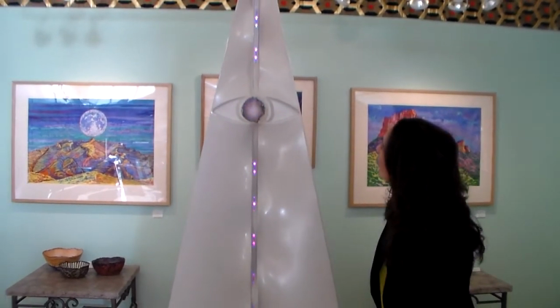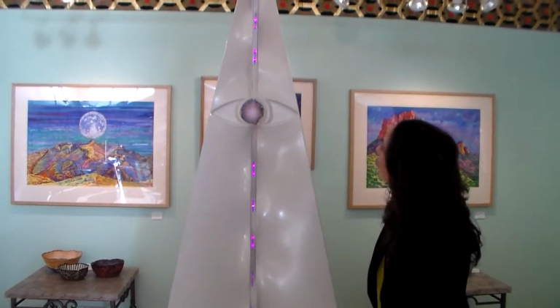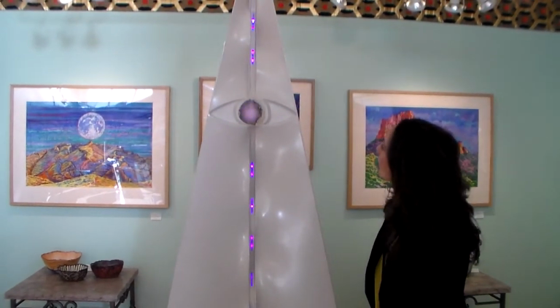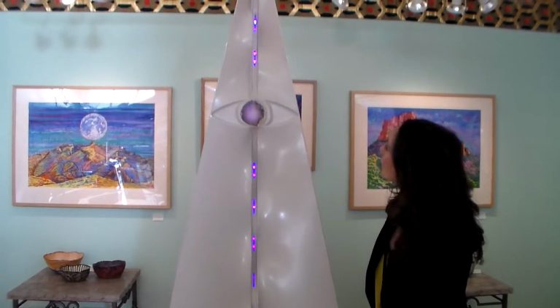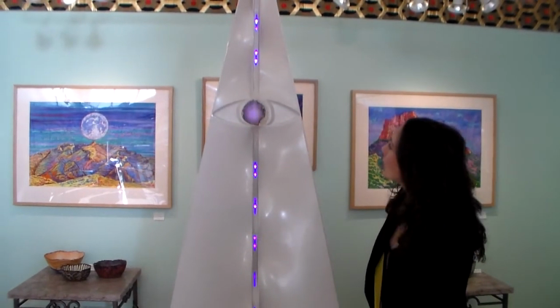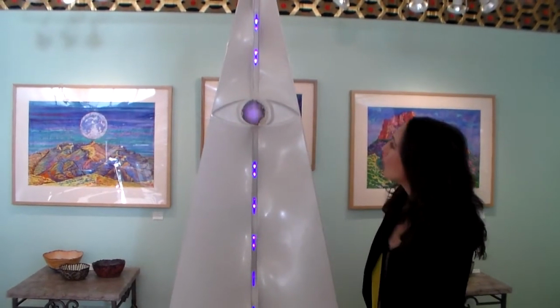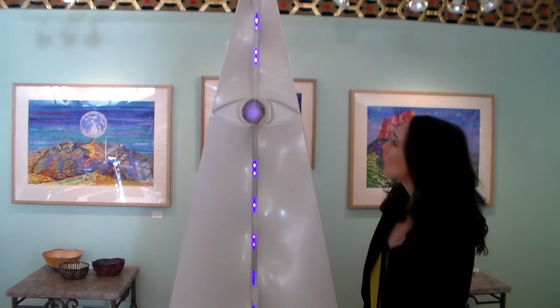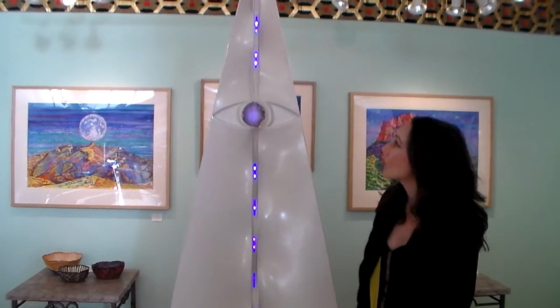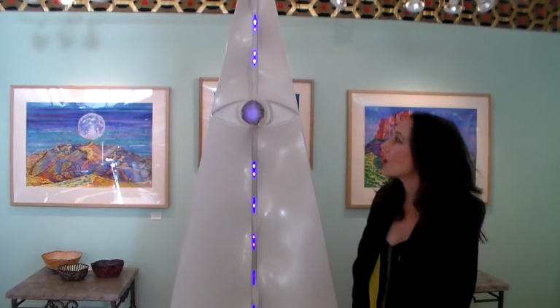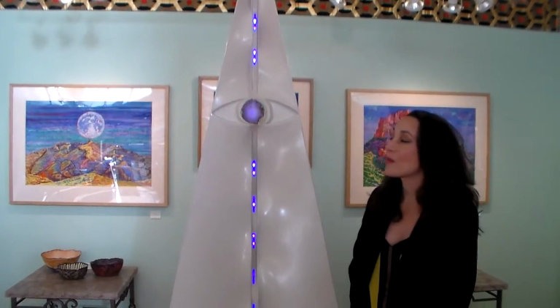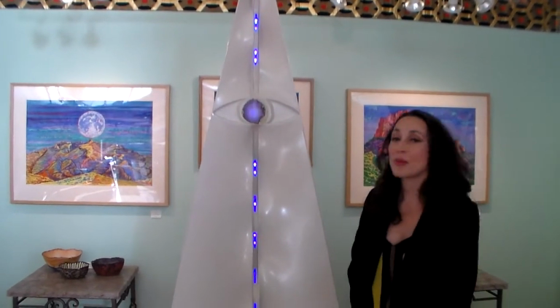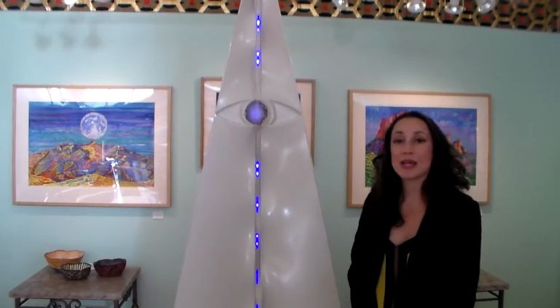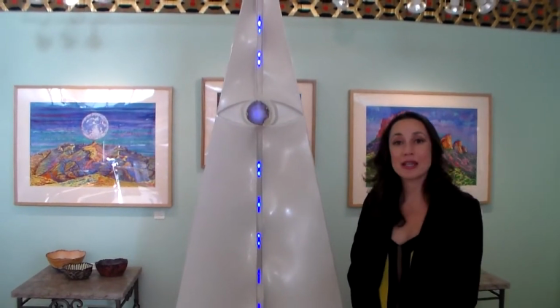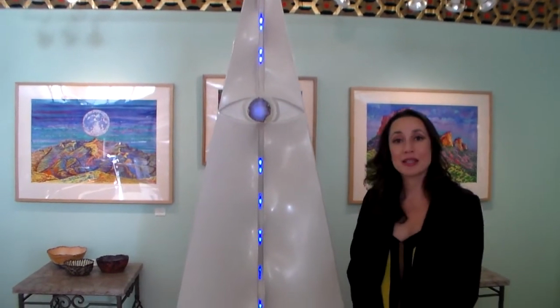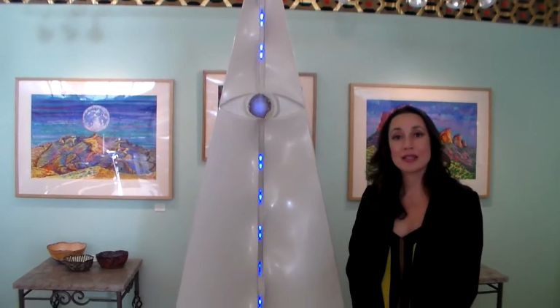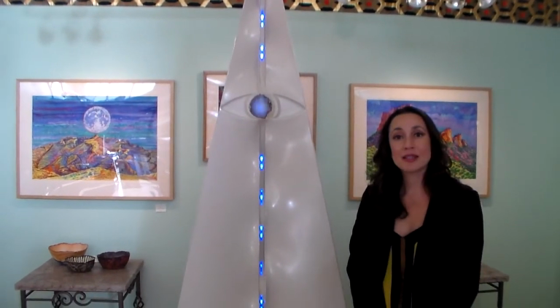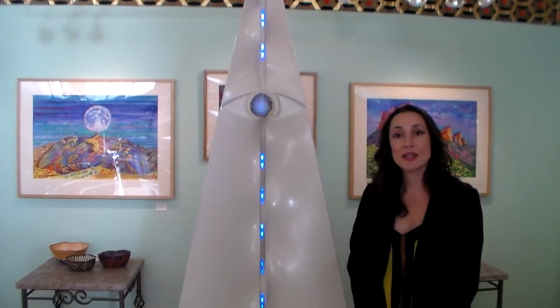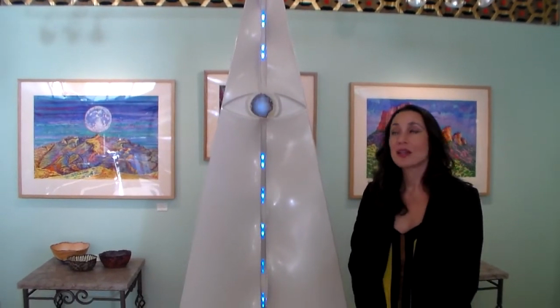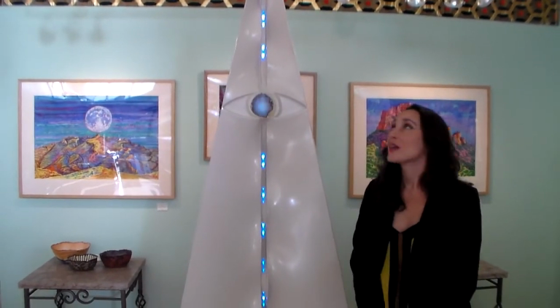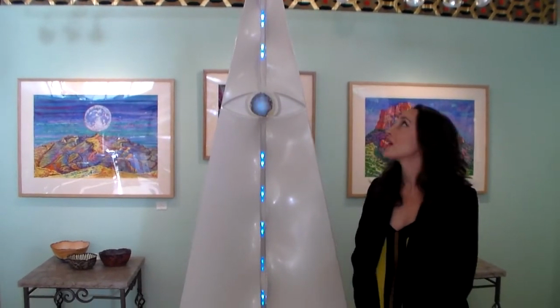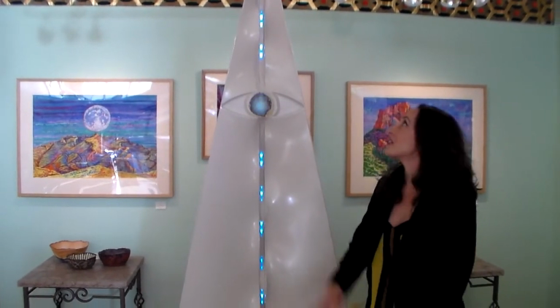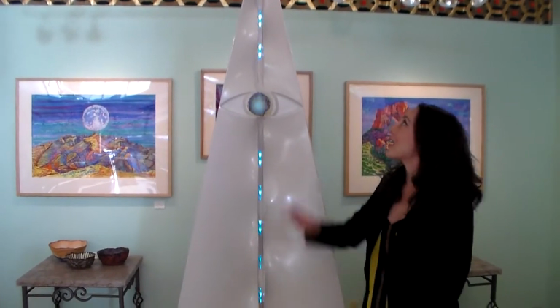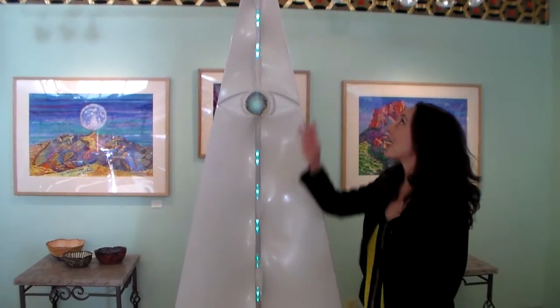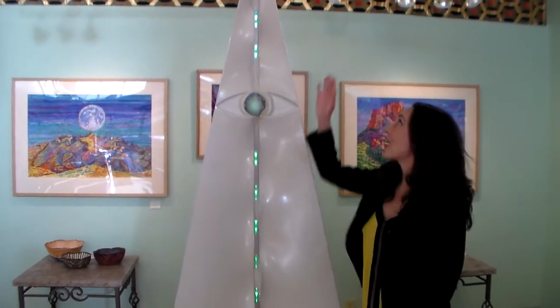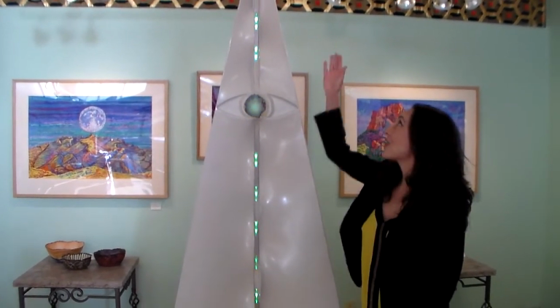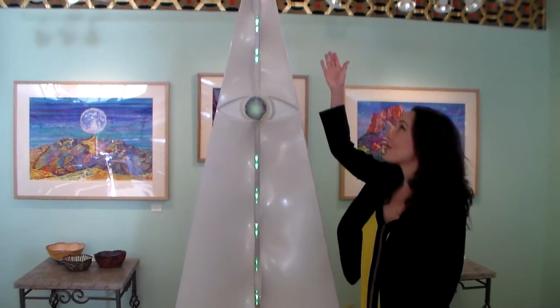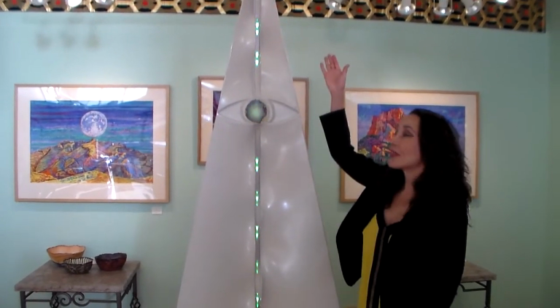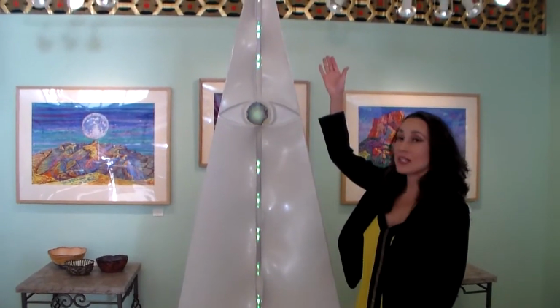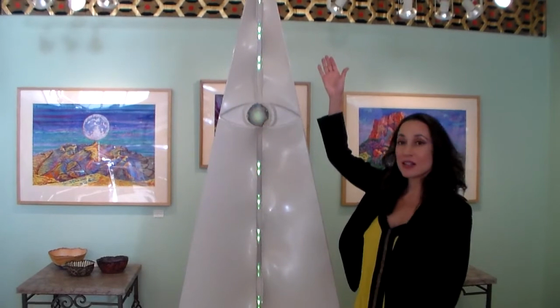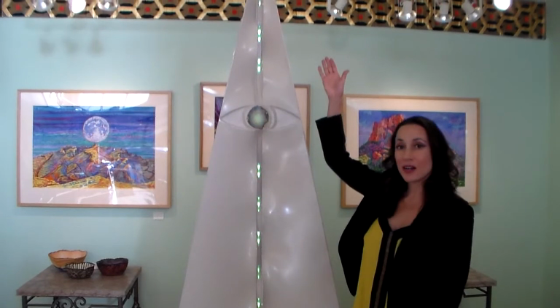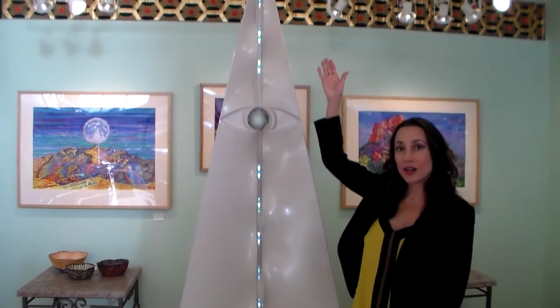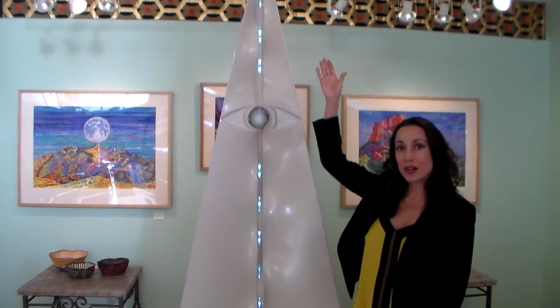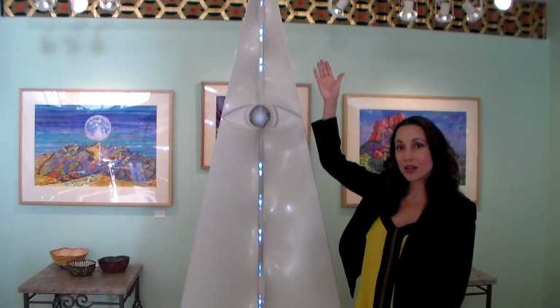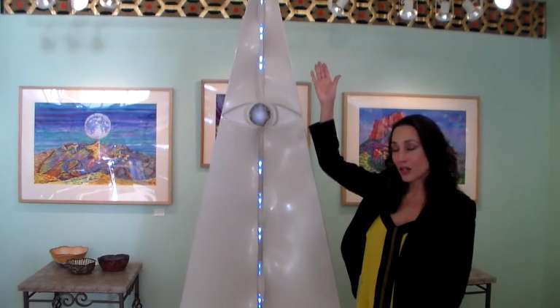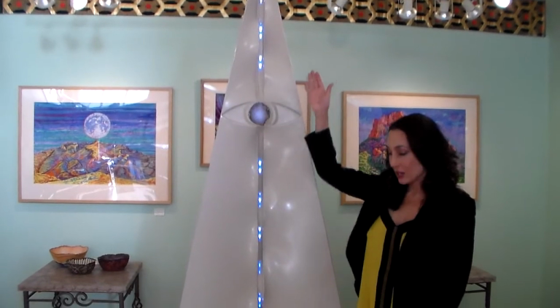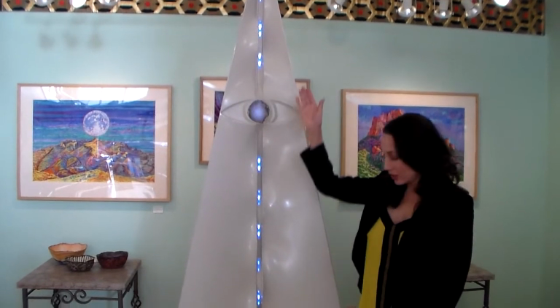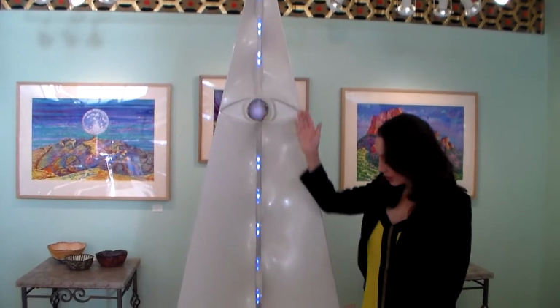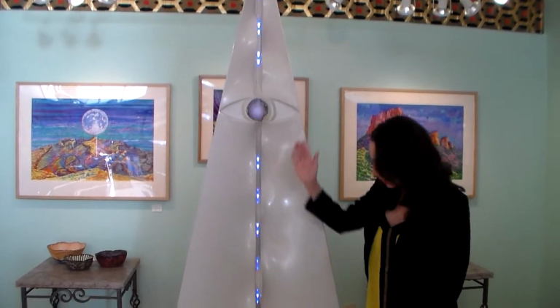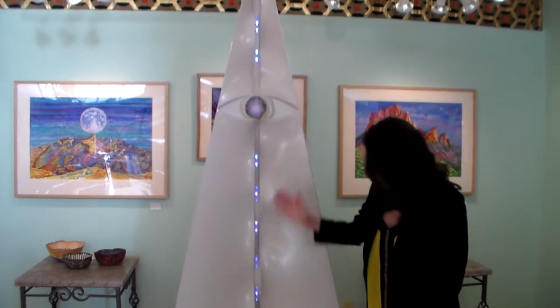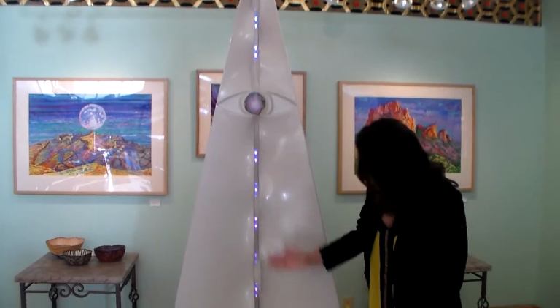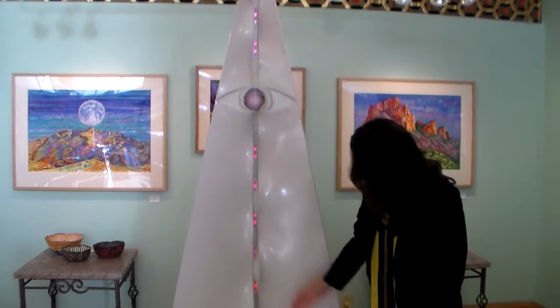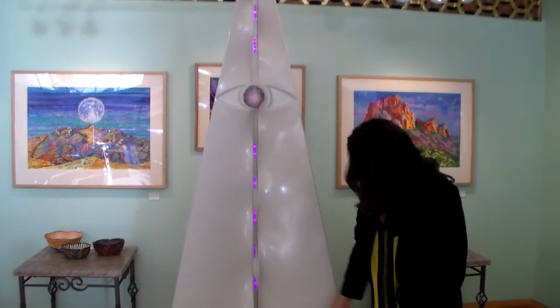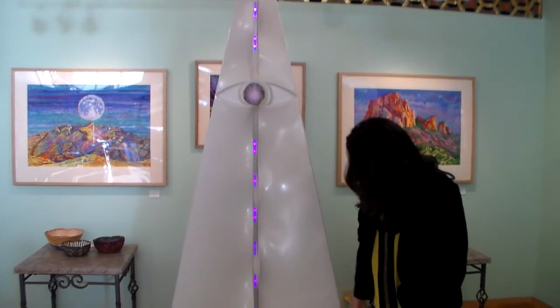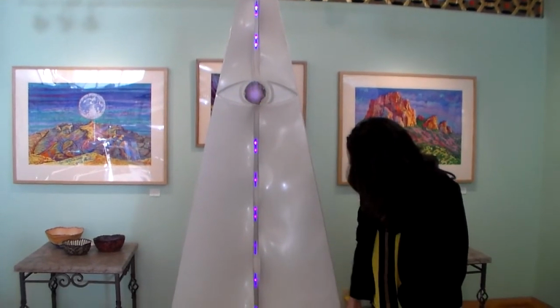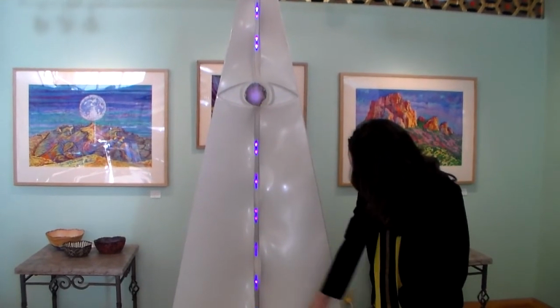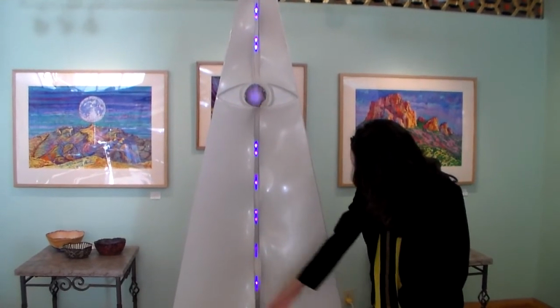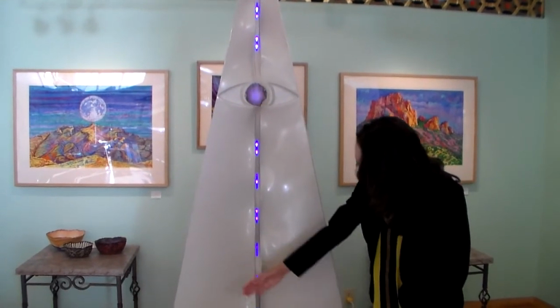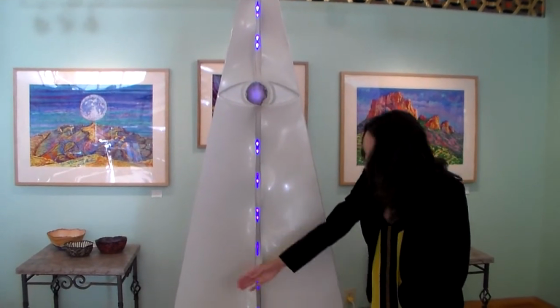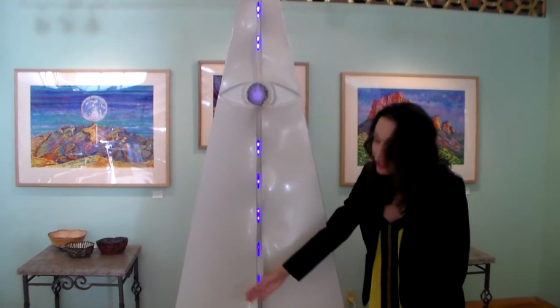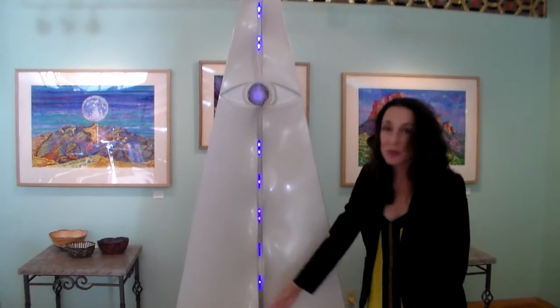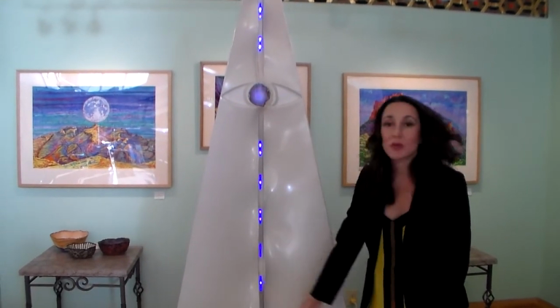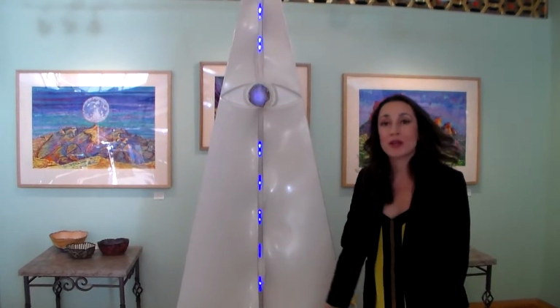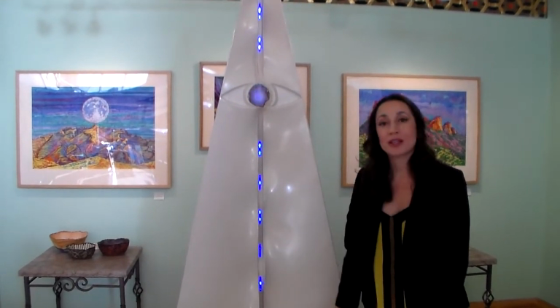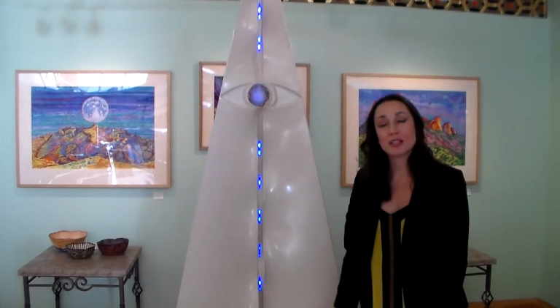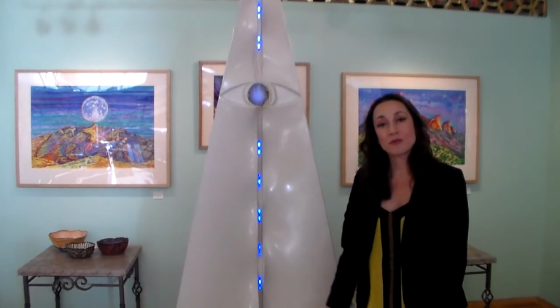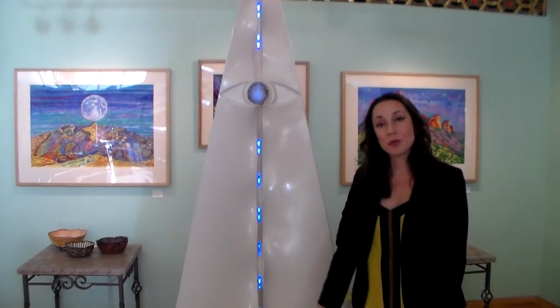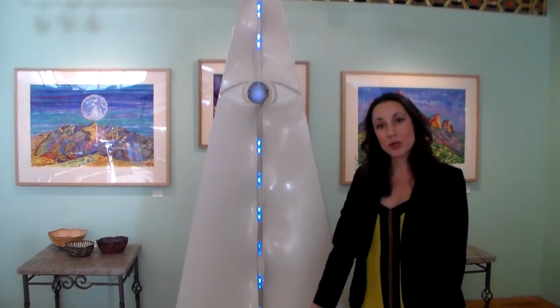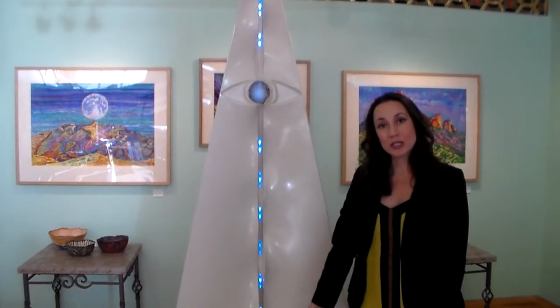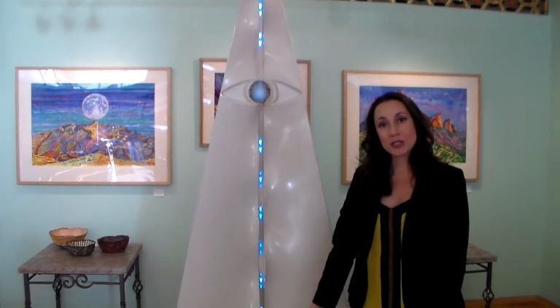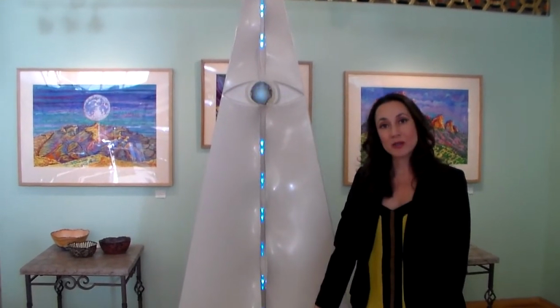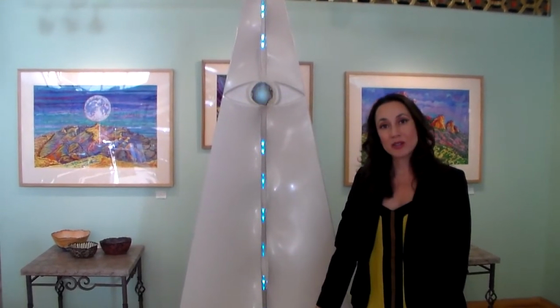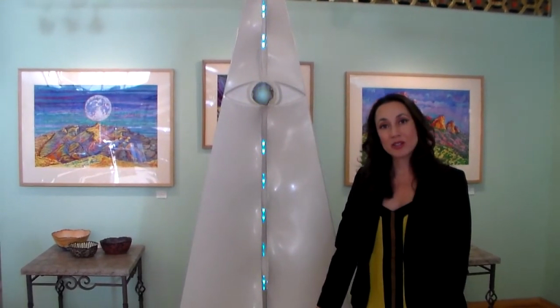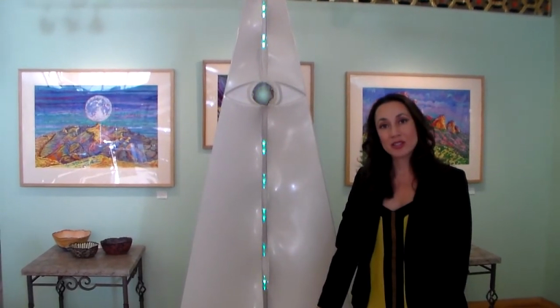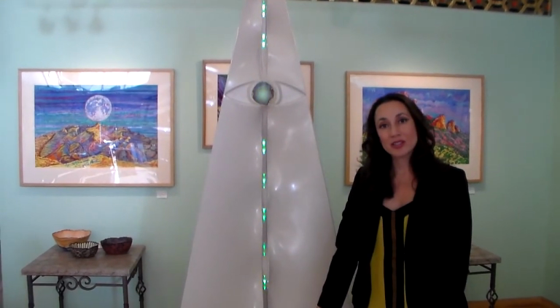The overall piece is 8 feet tall and at the widest point it's 42 inches.